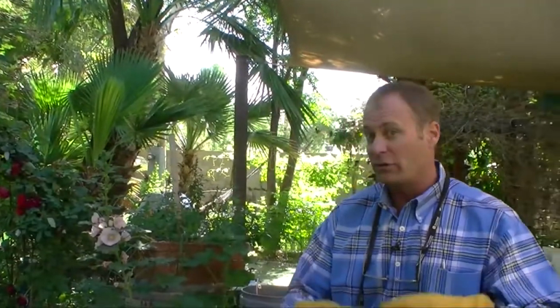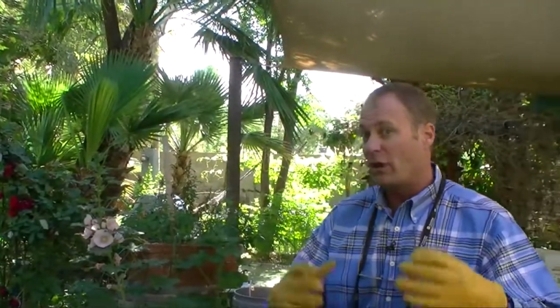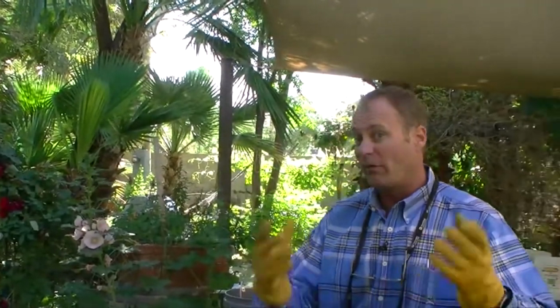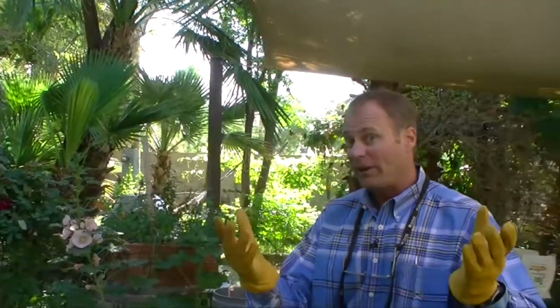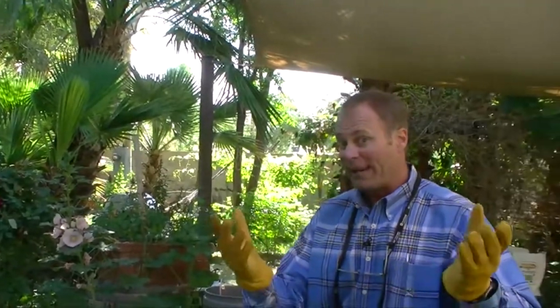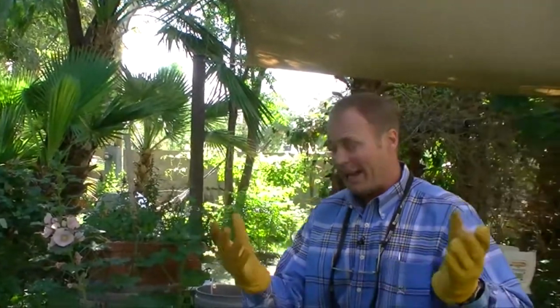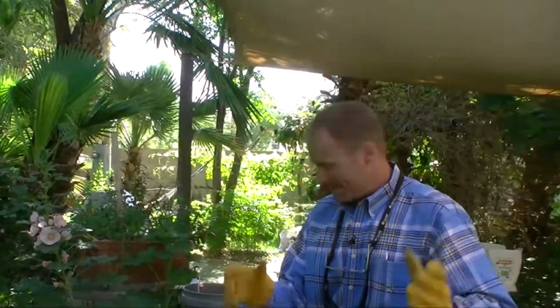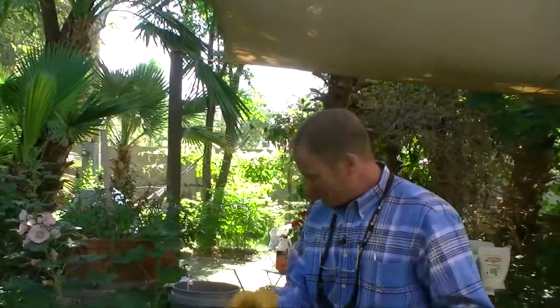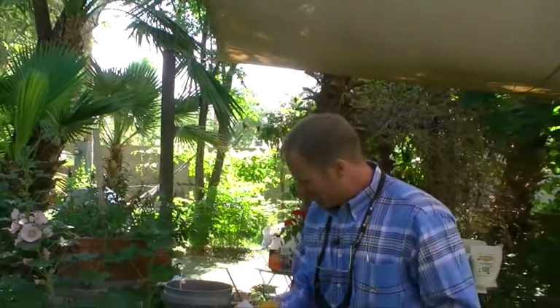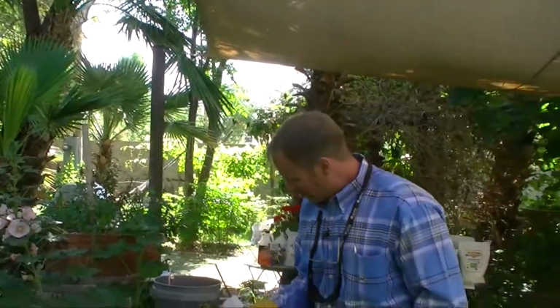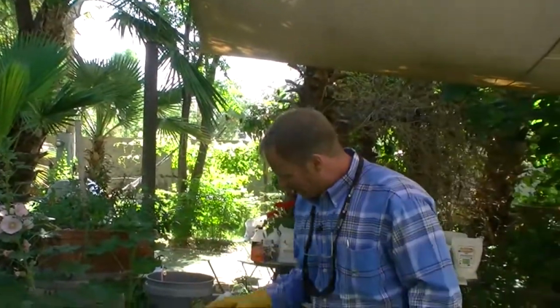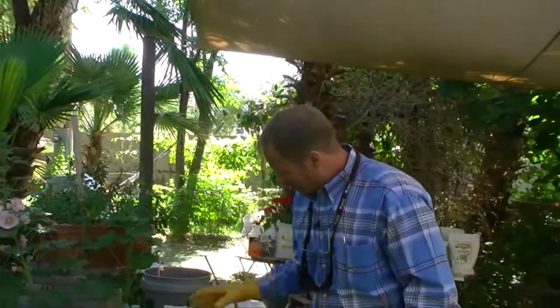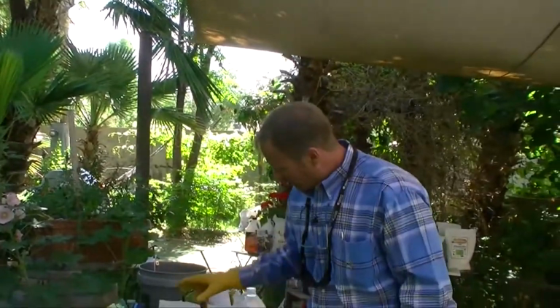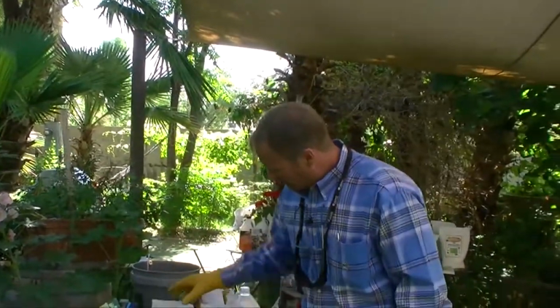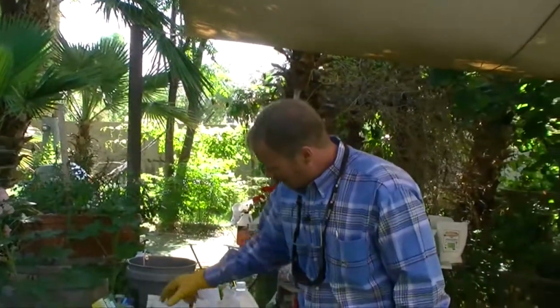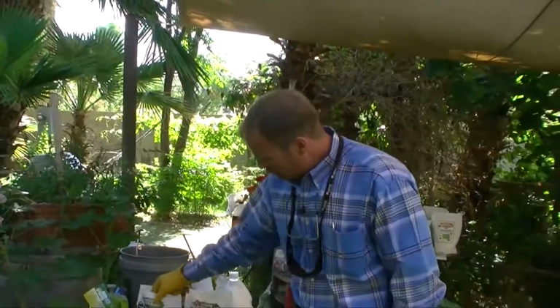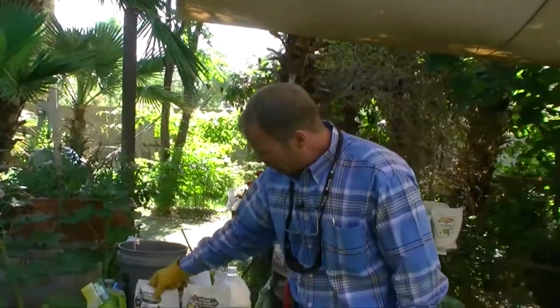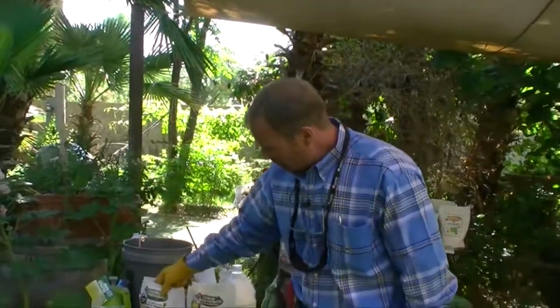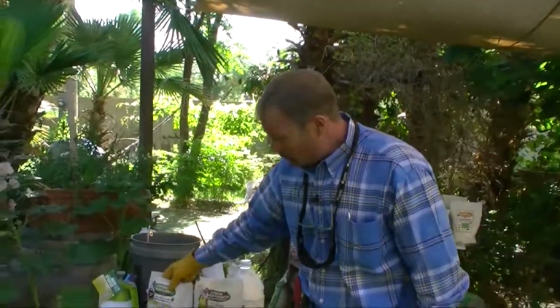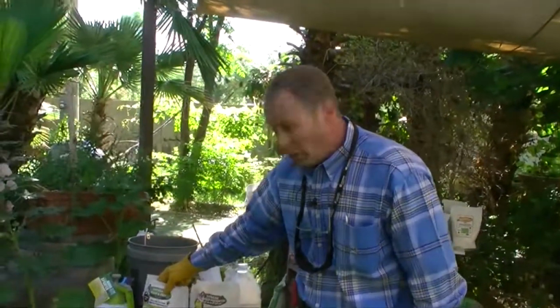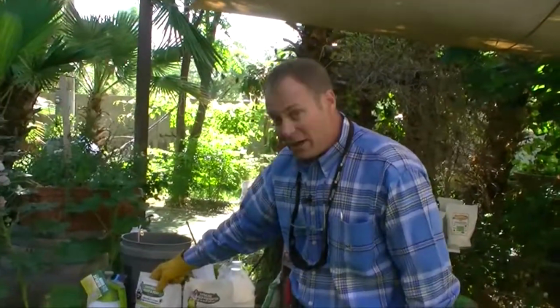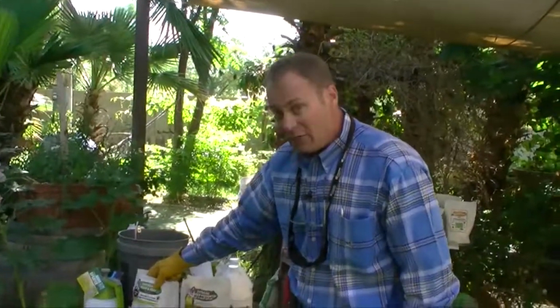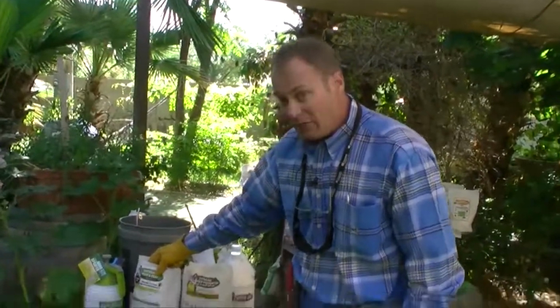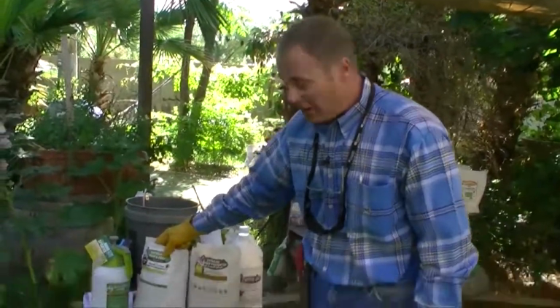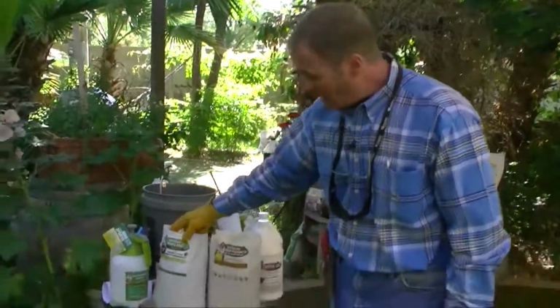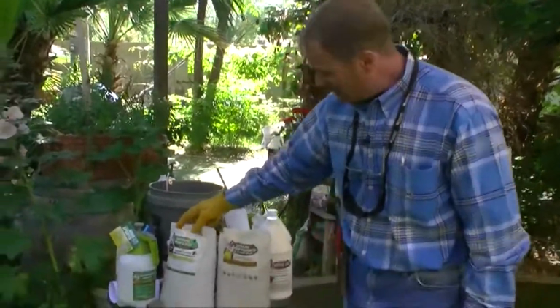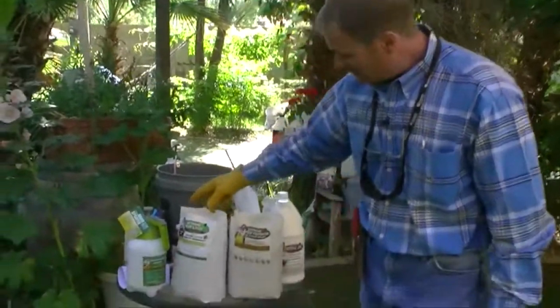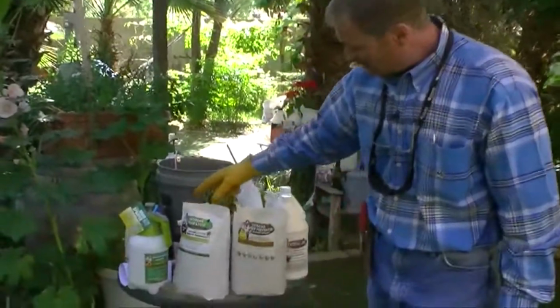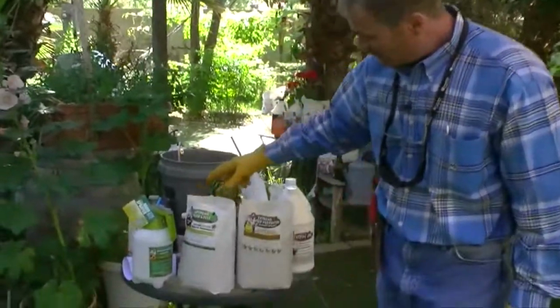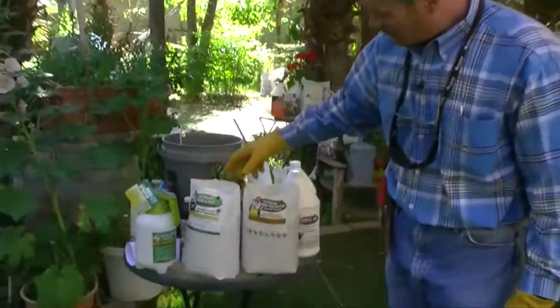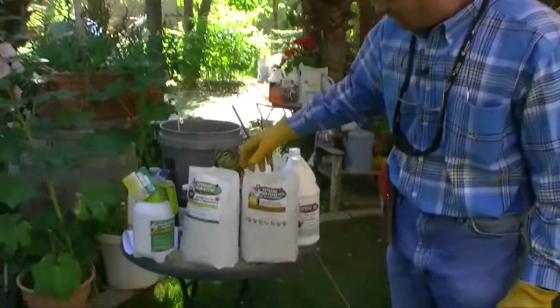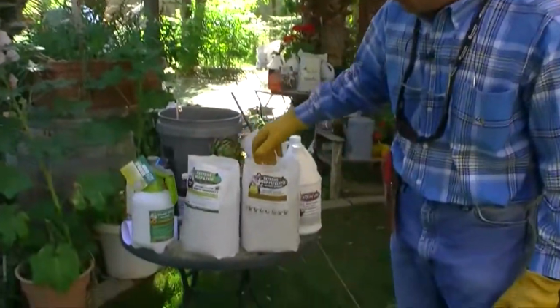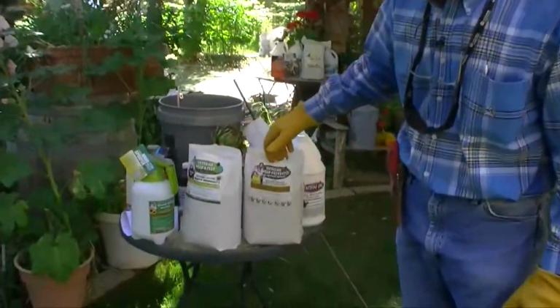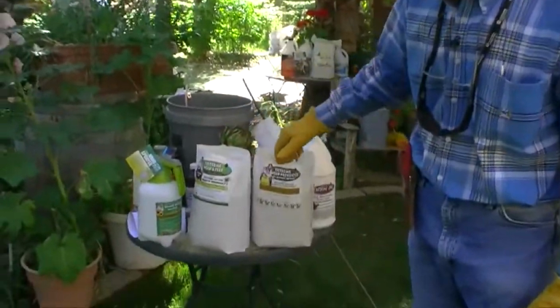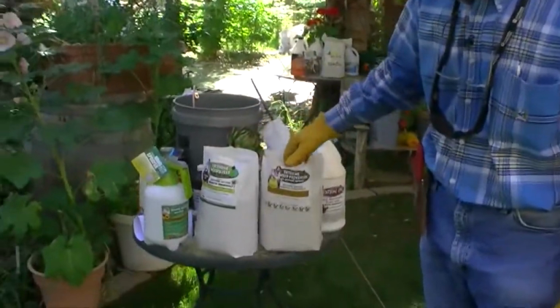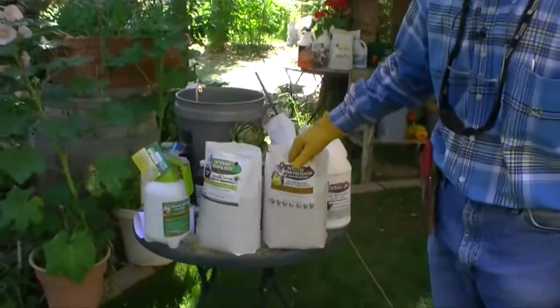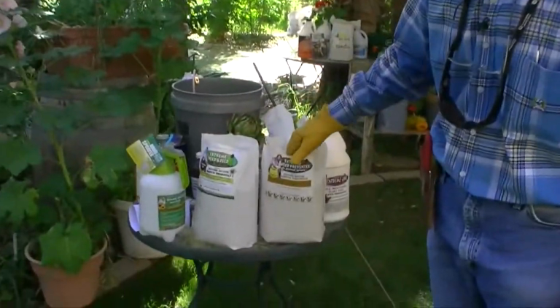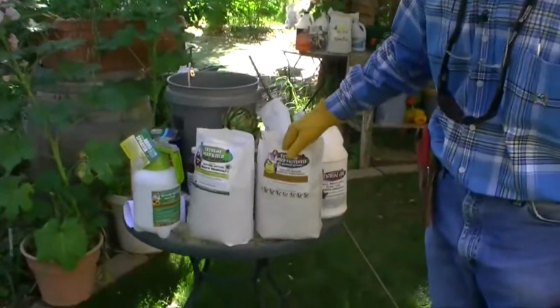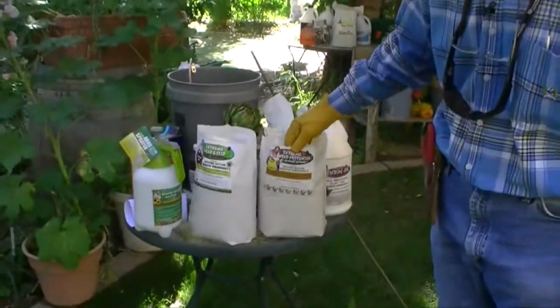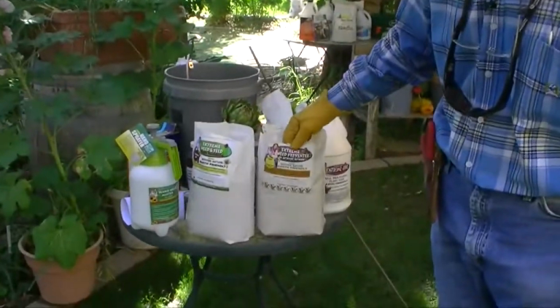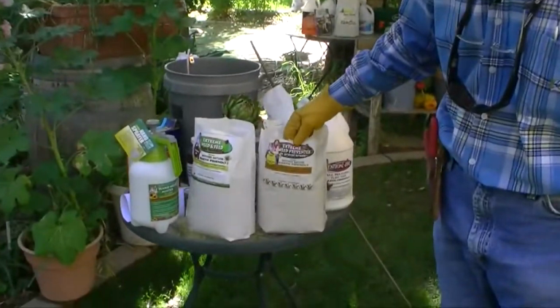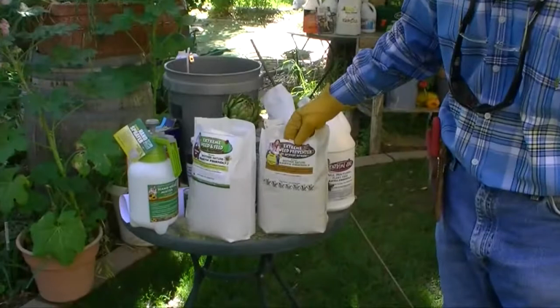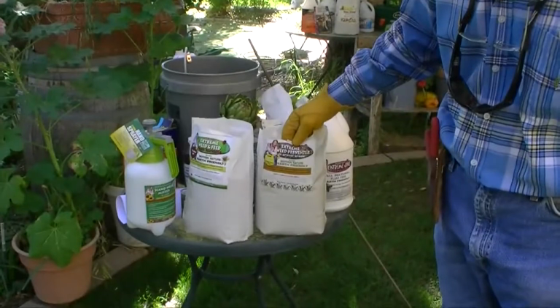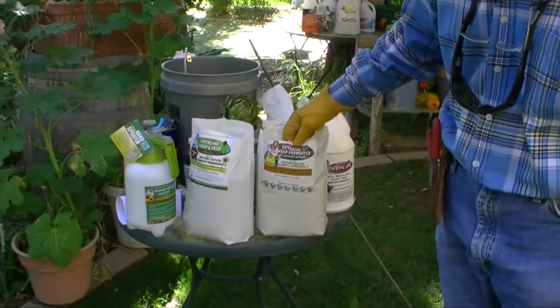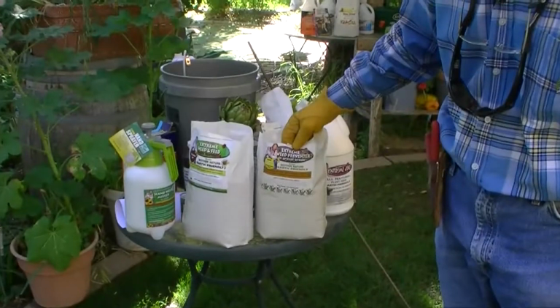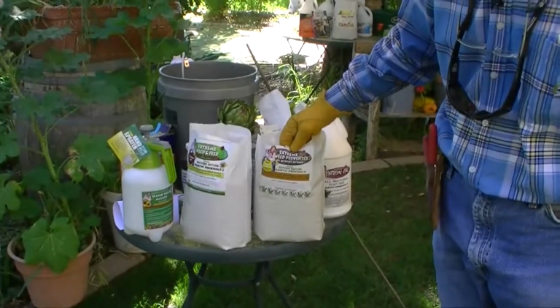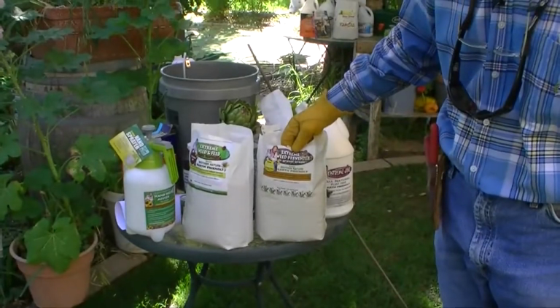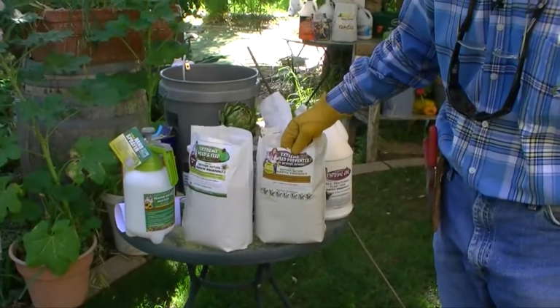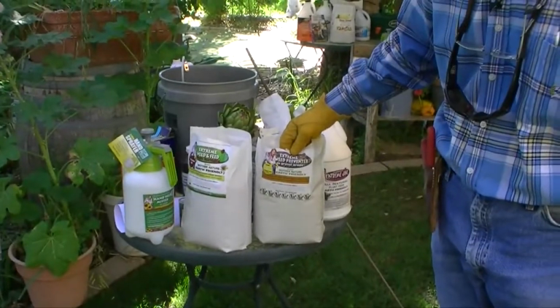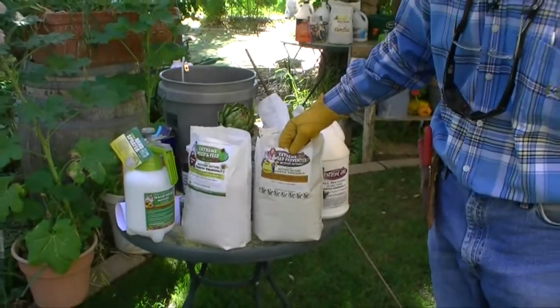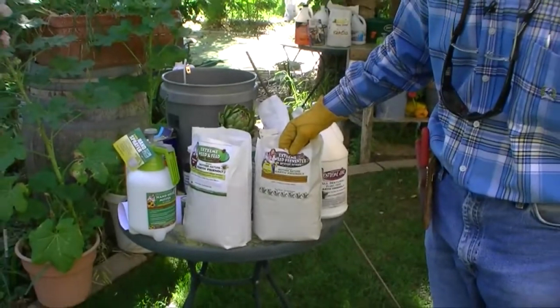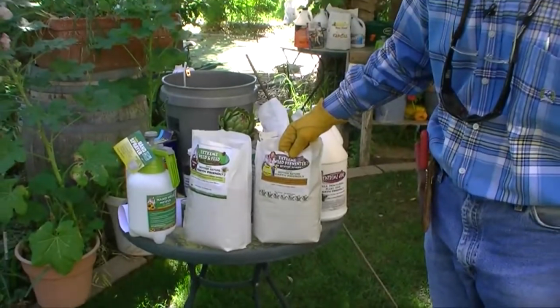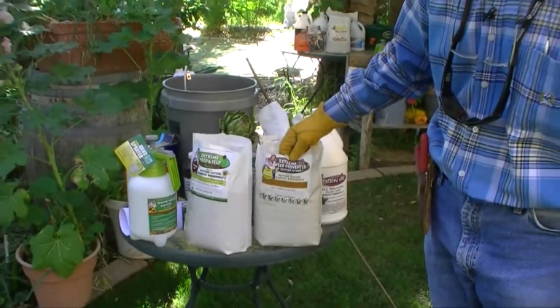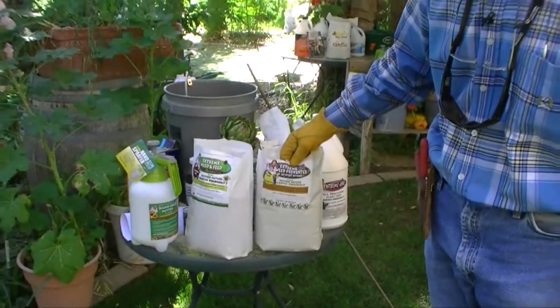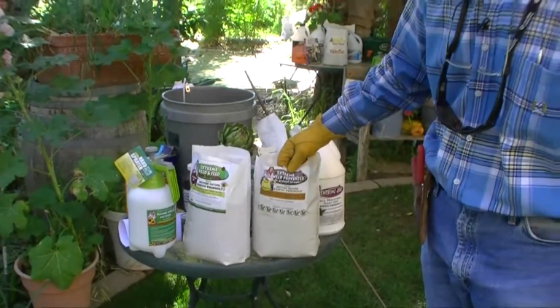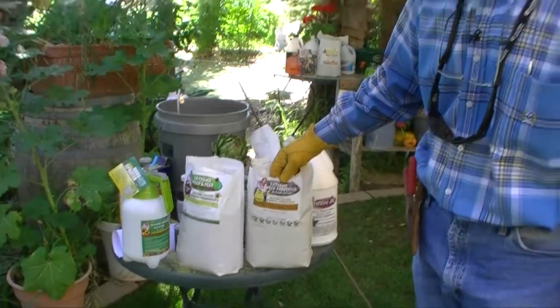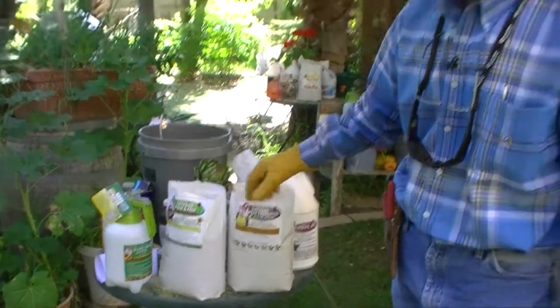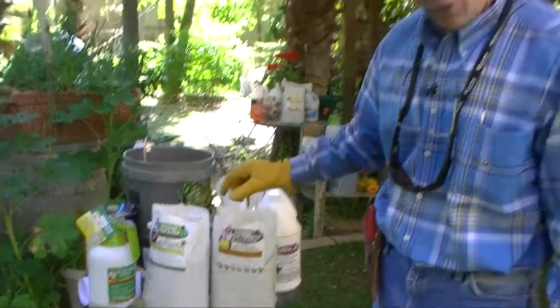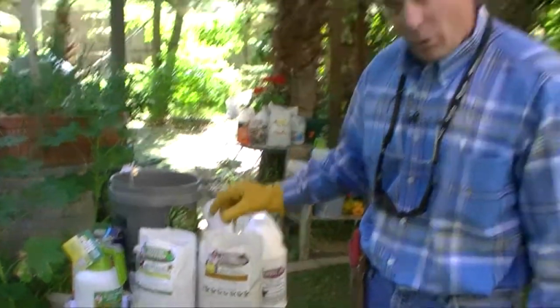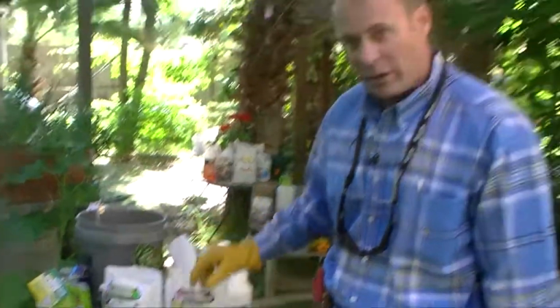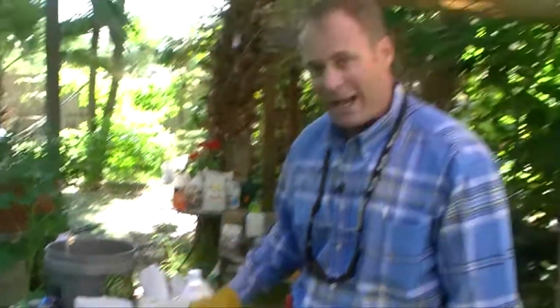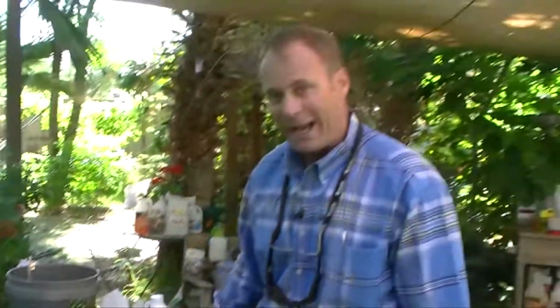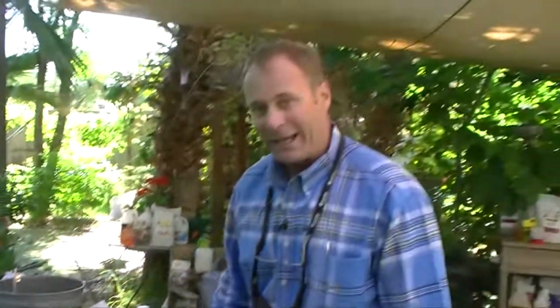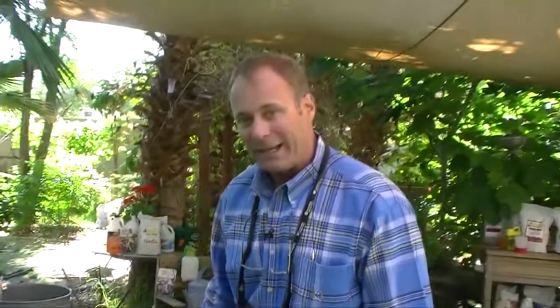So don't forget, Extreme Weed and Feed or Extreme Weed Preventer — Go Organic.